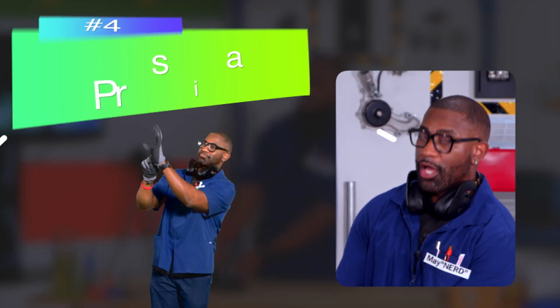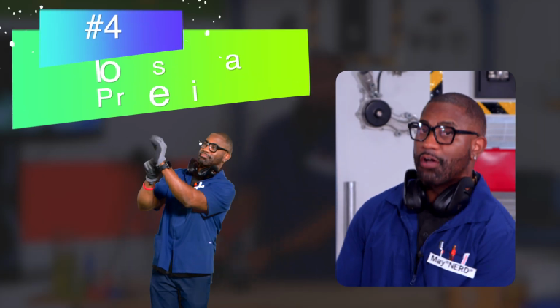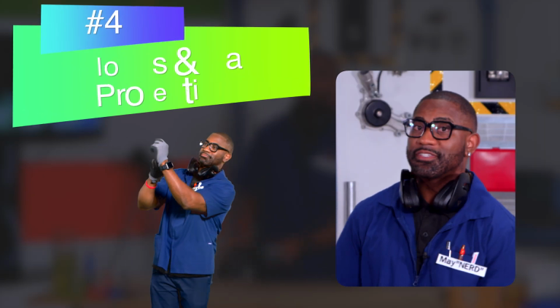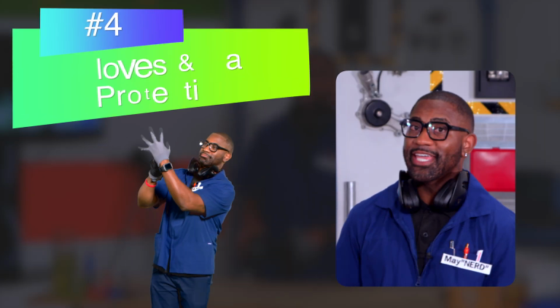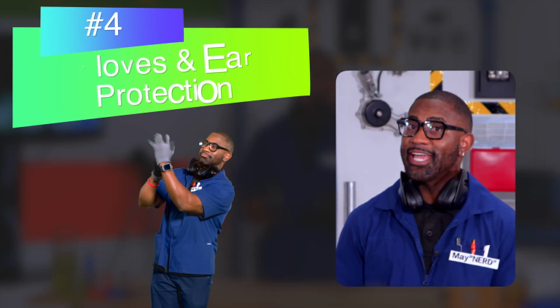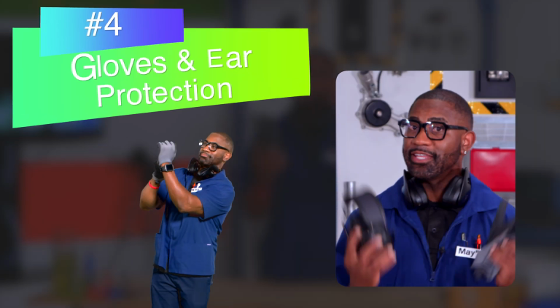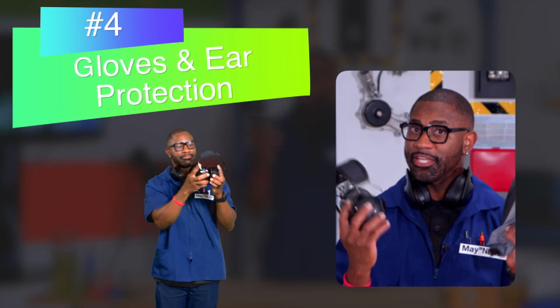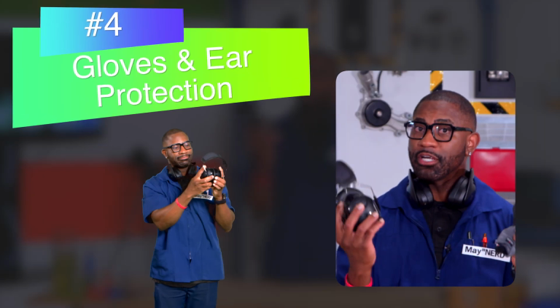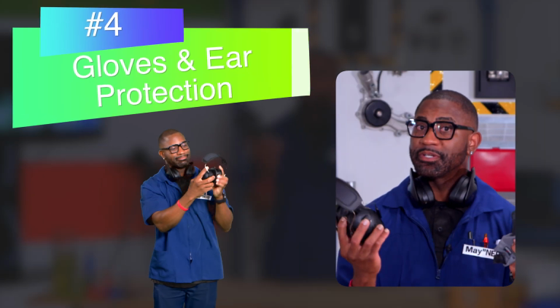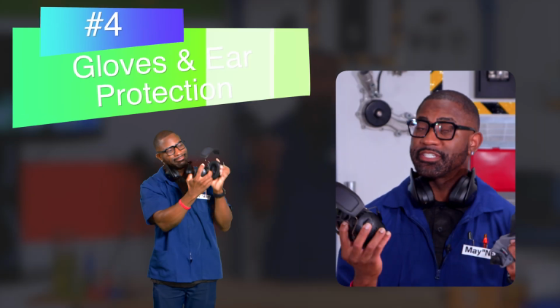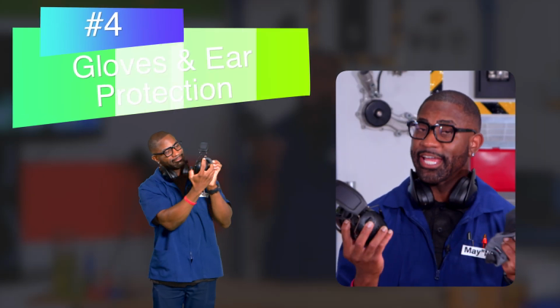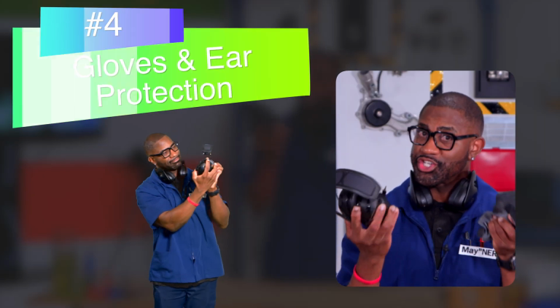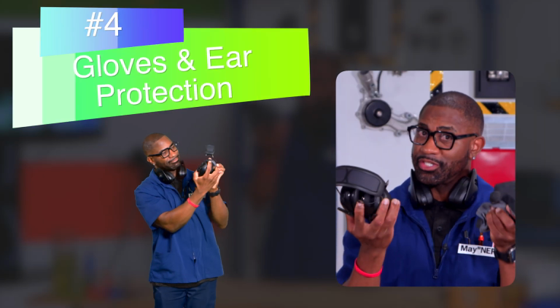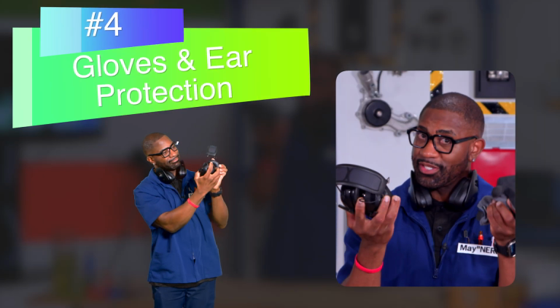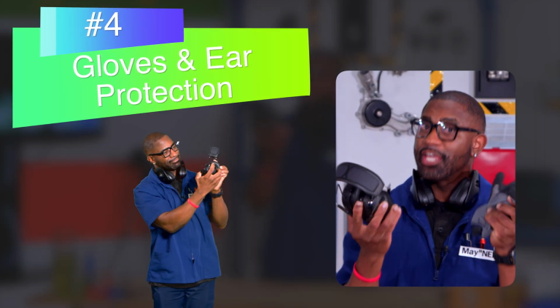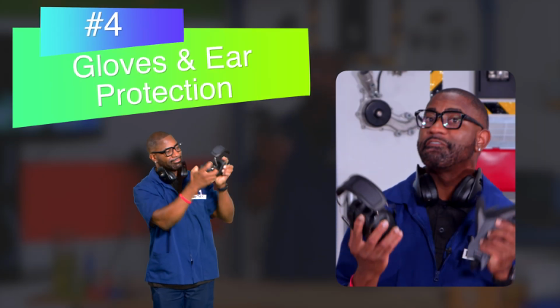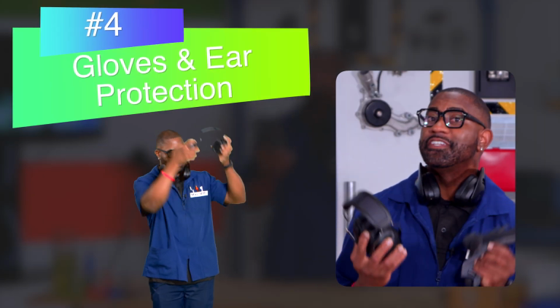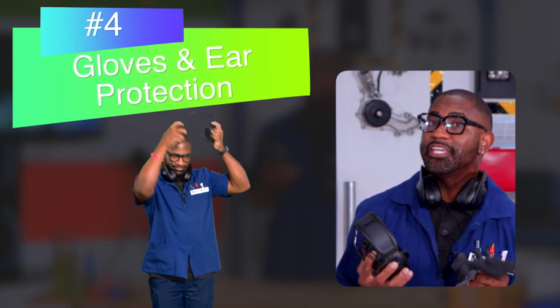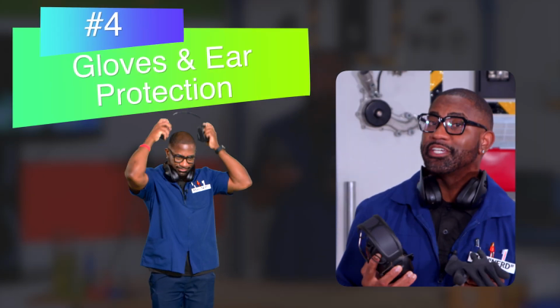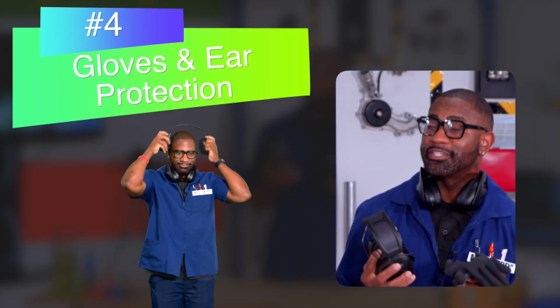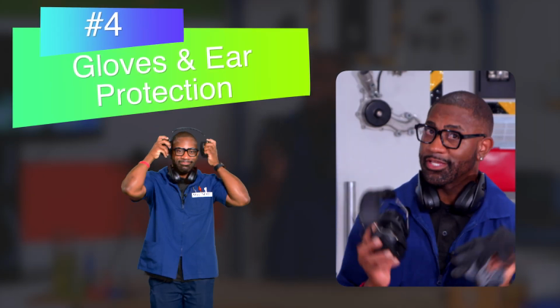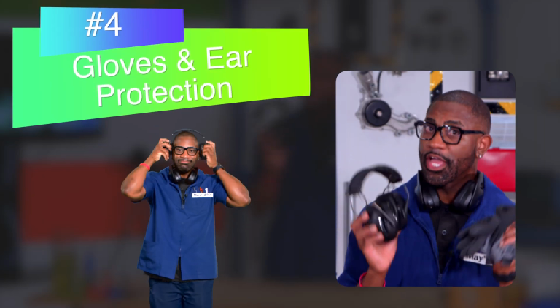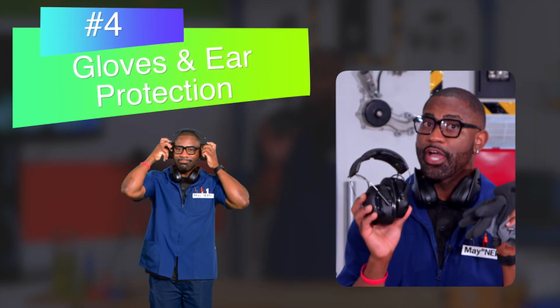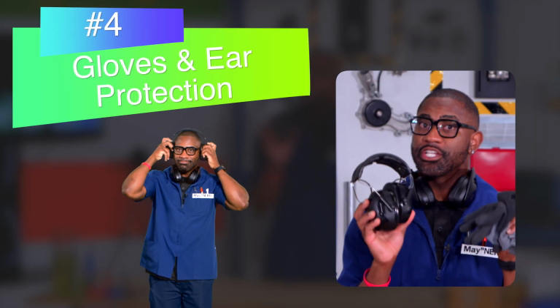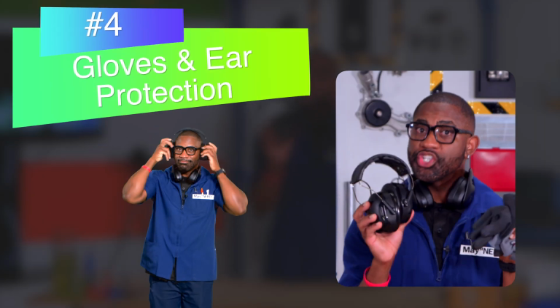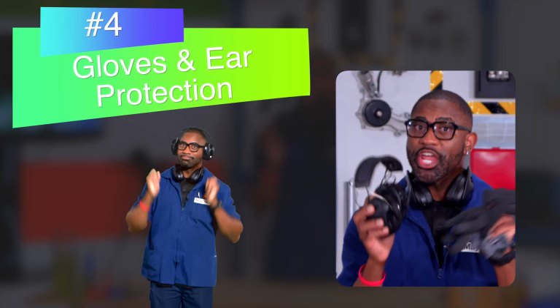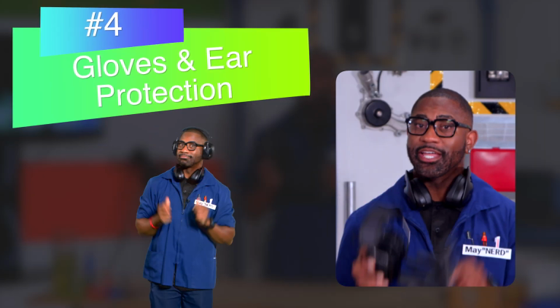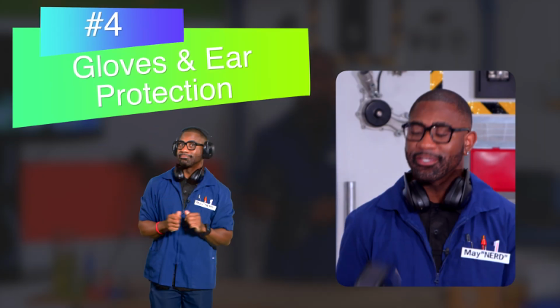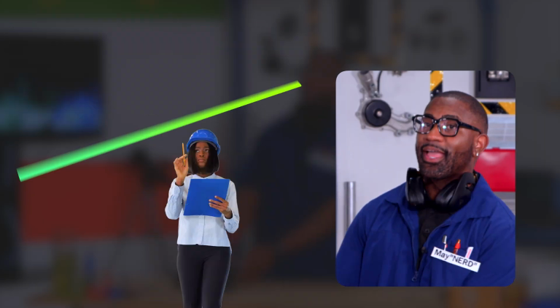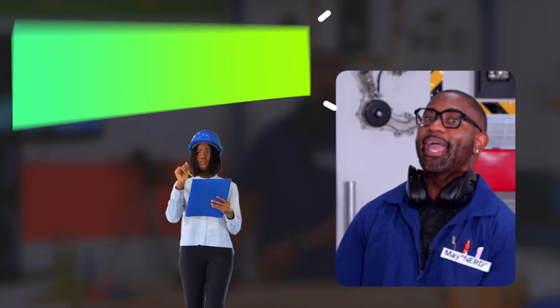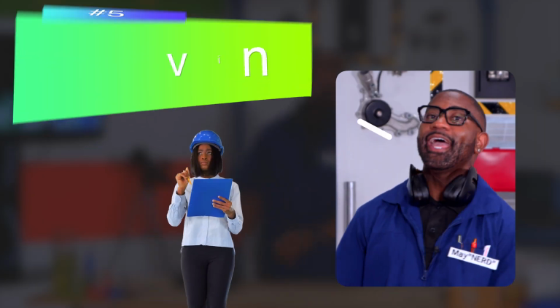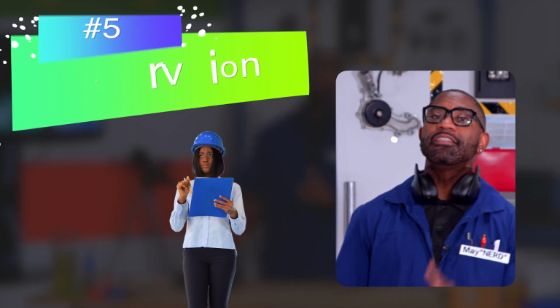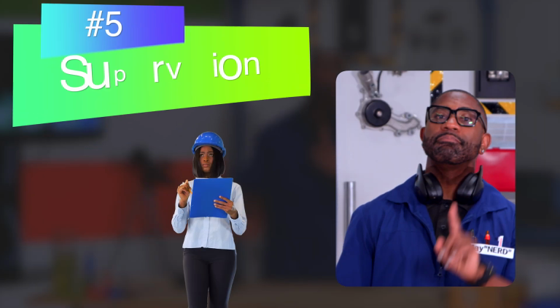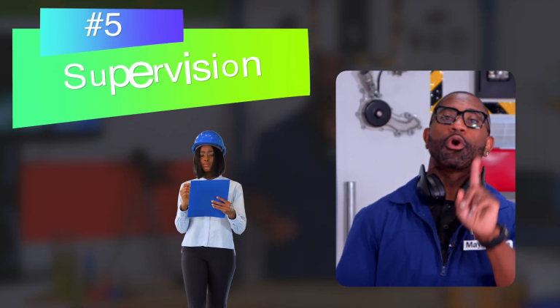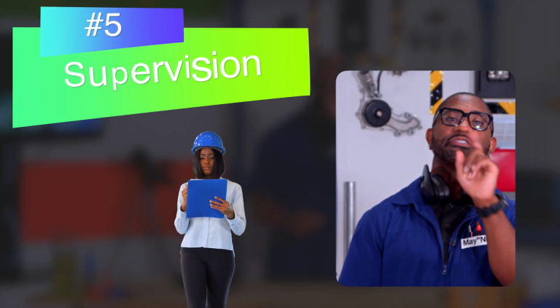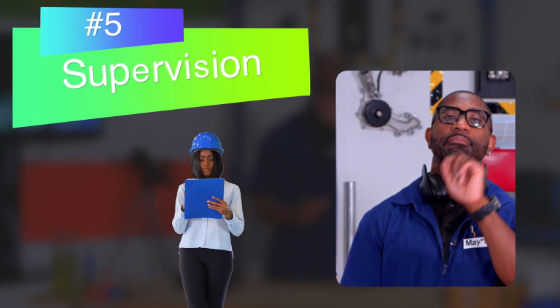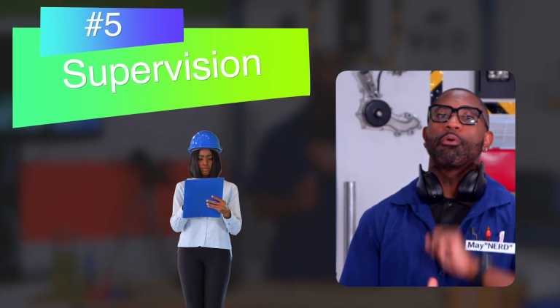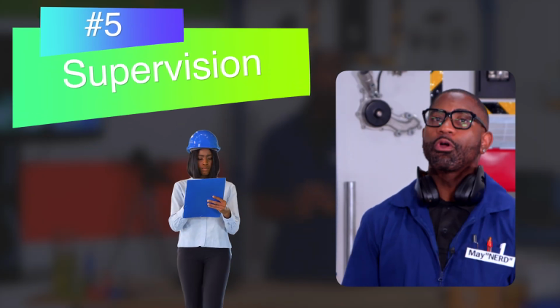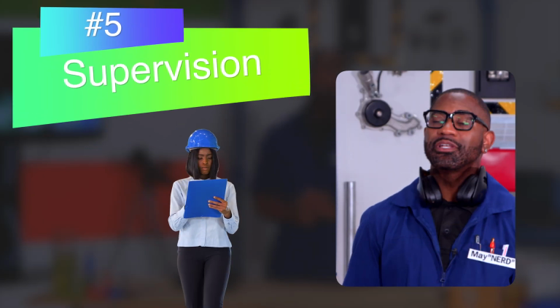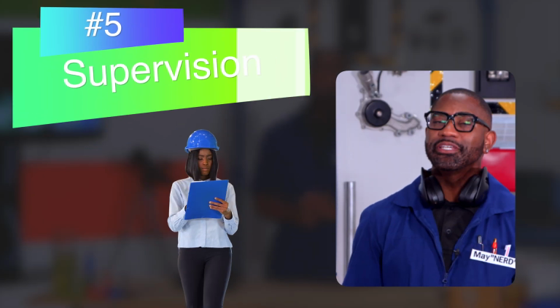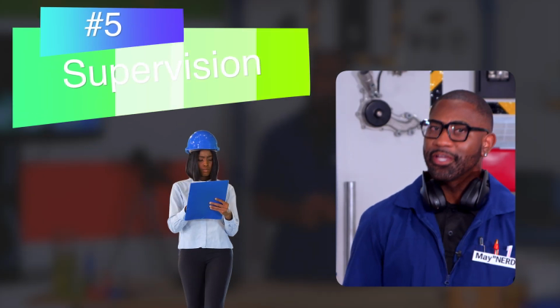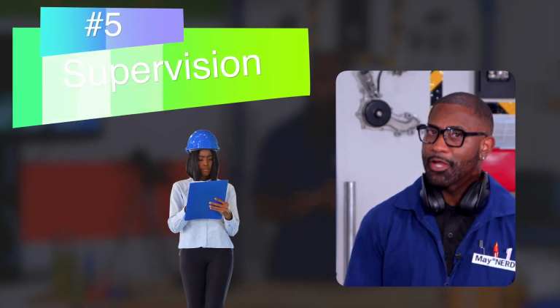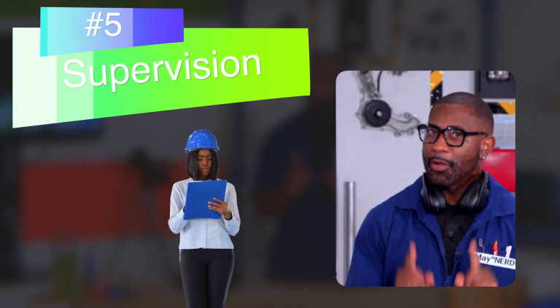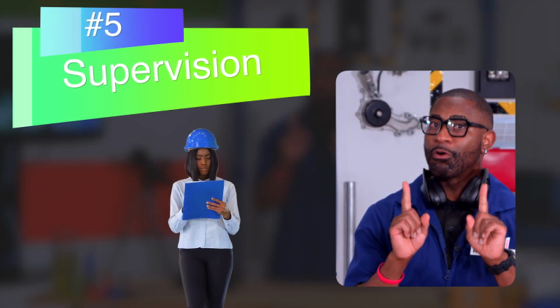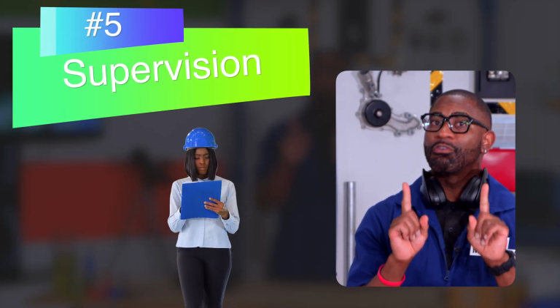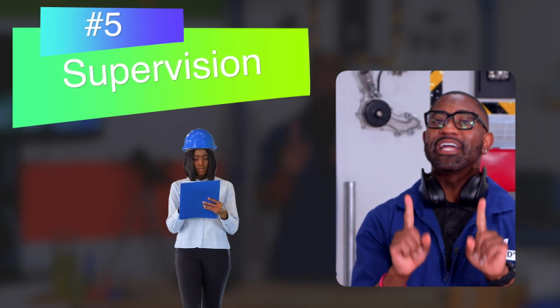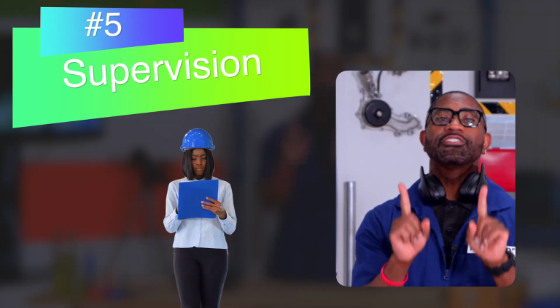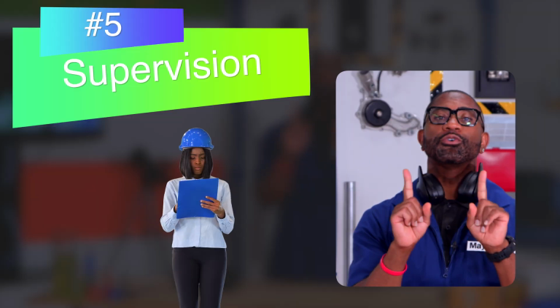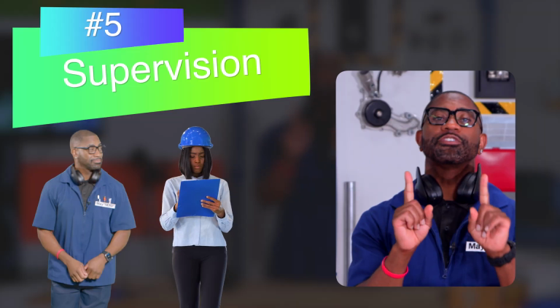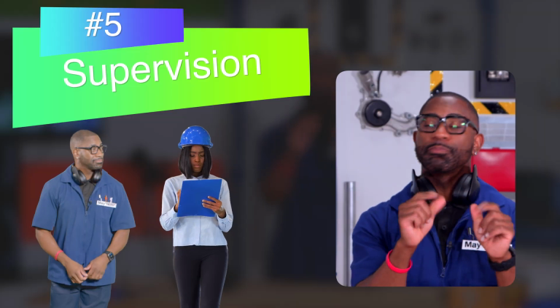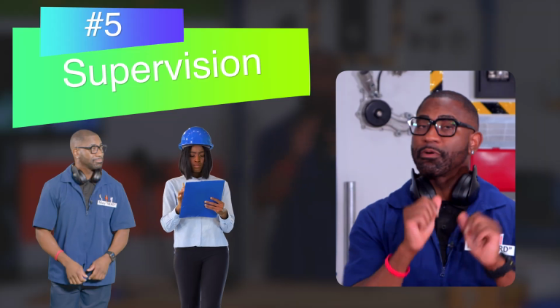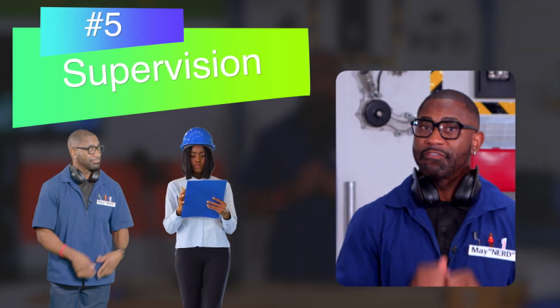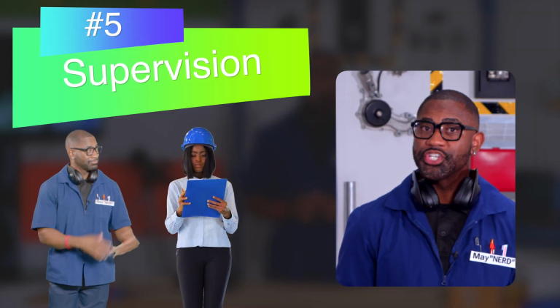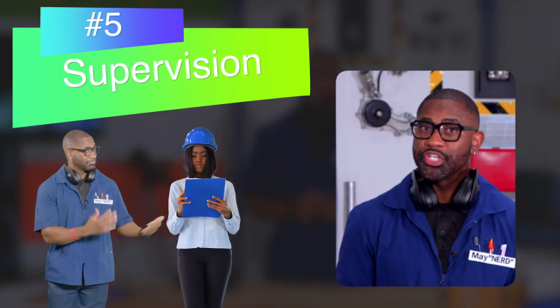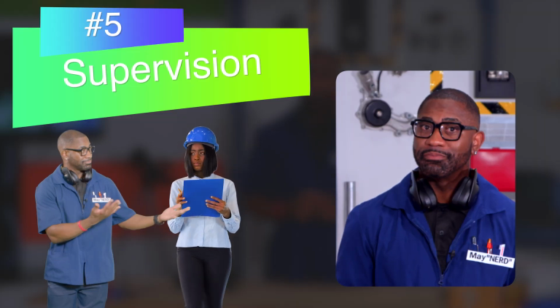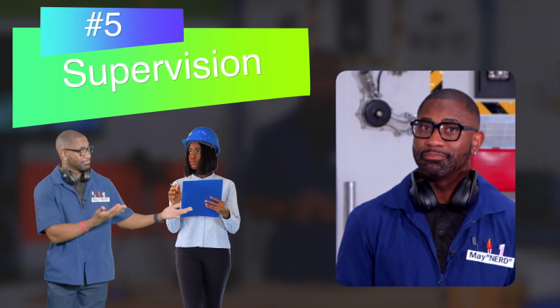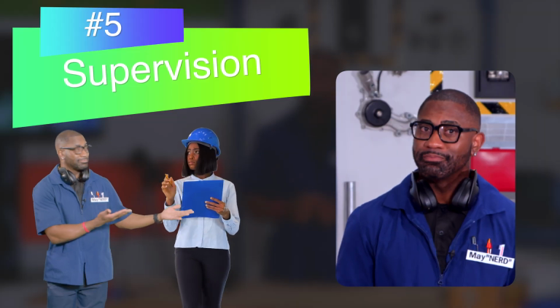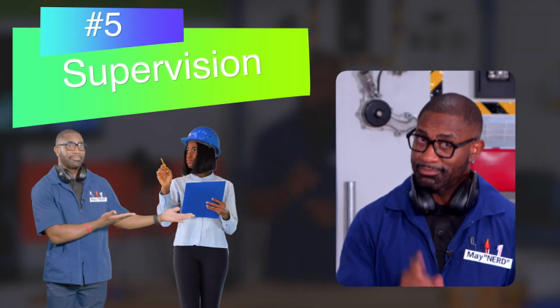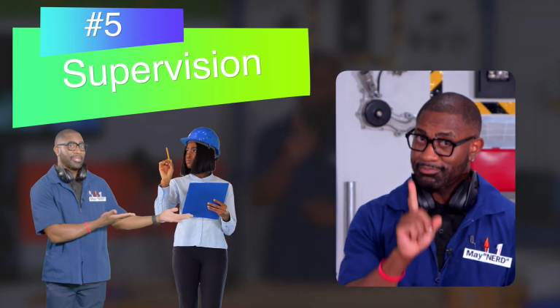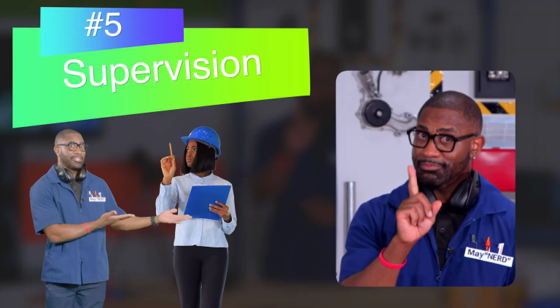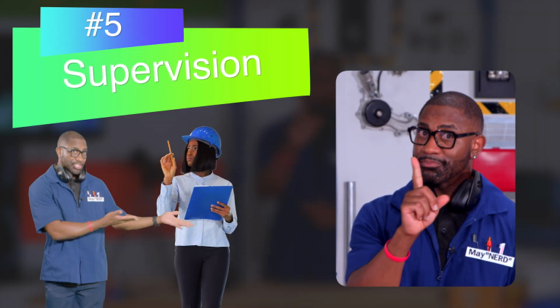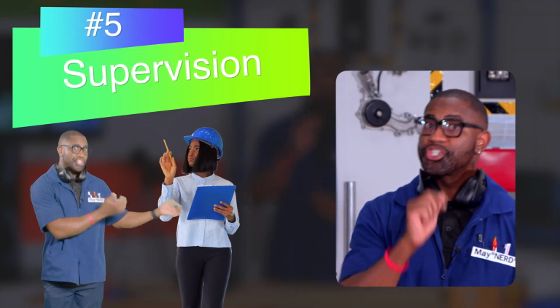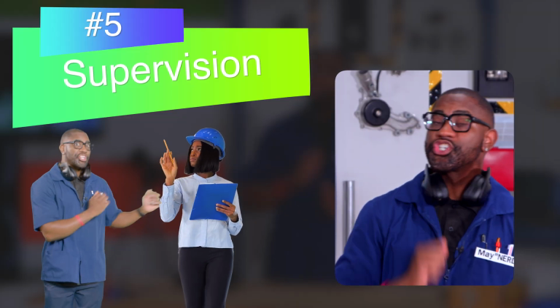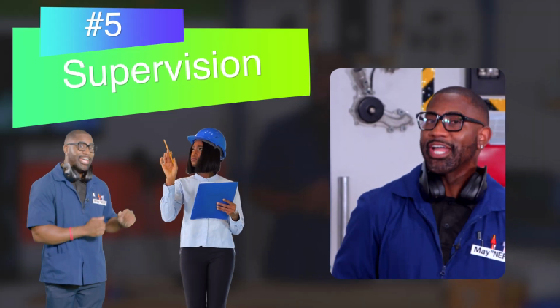Gloves and ear protection, if needed. Check. And most importantly, parental supervision. Check.